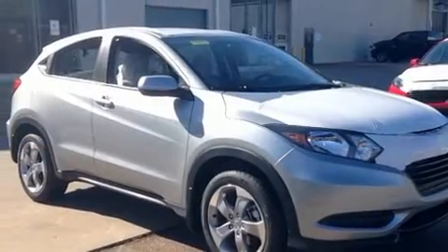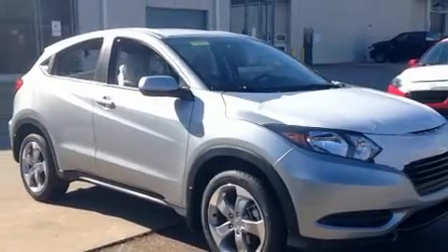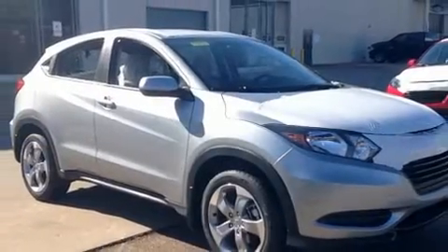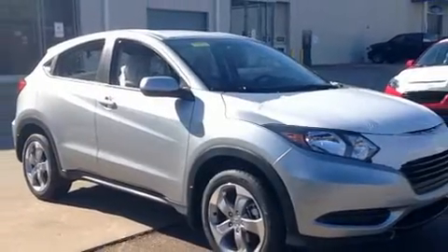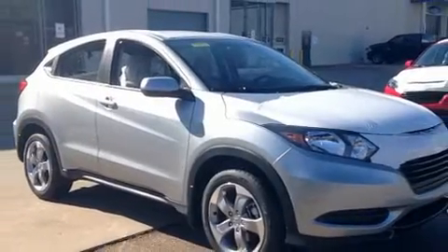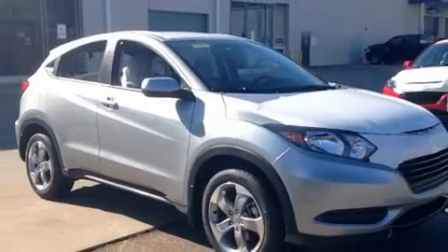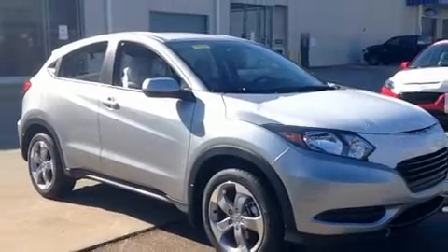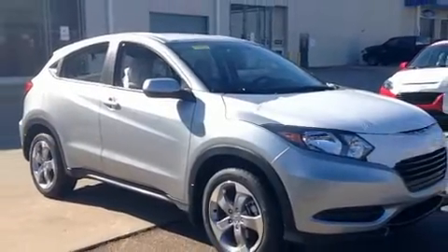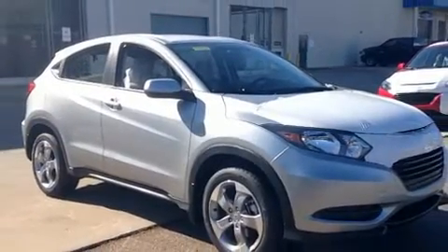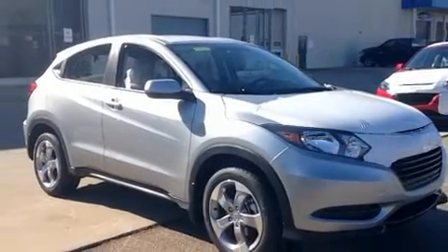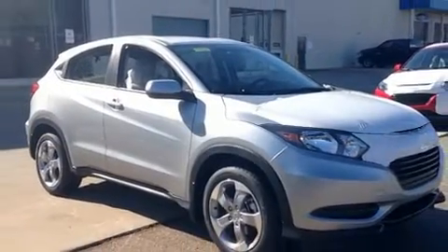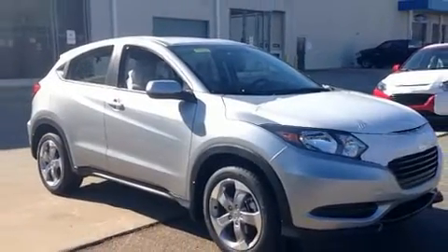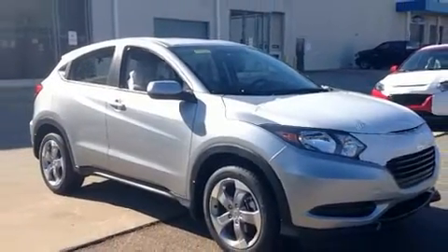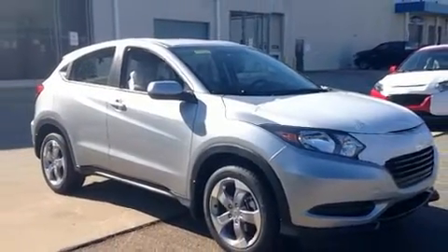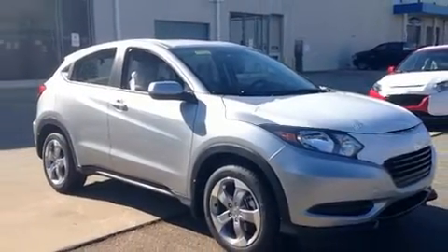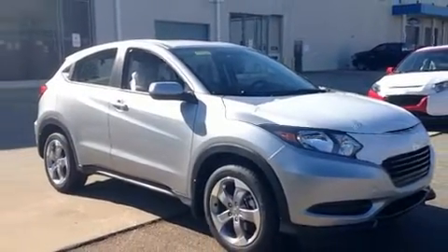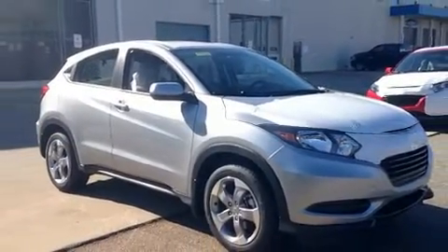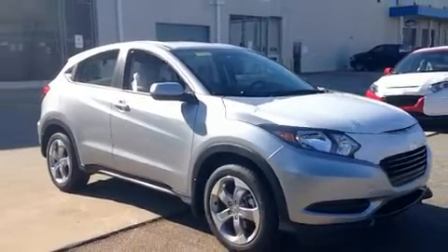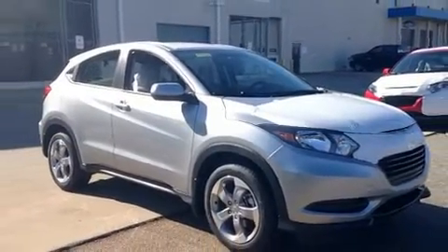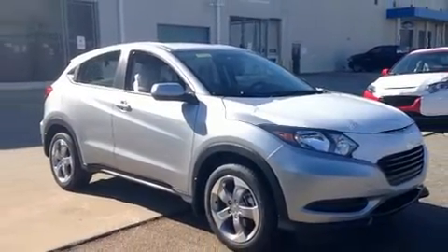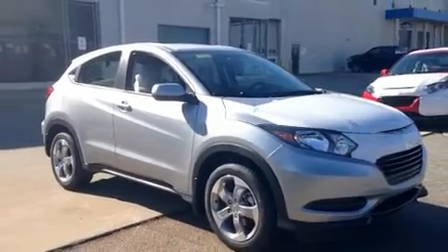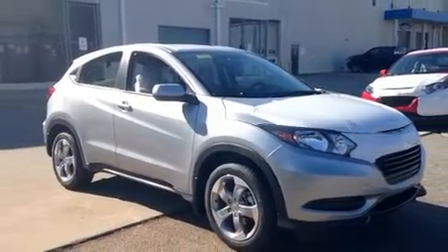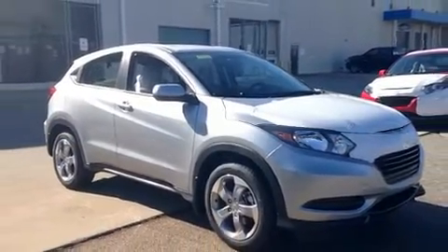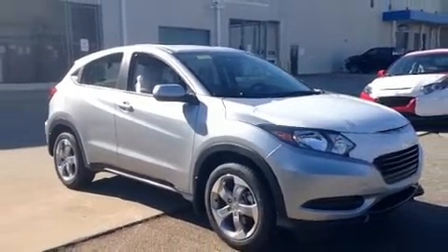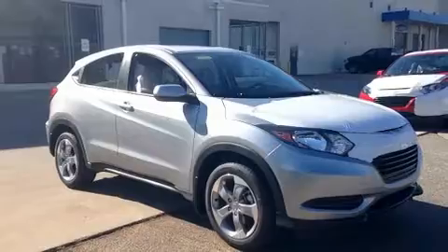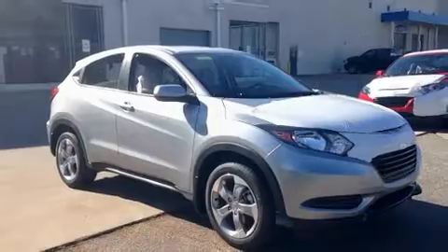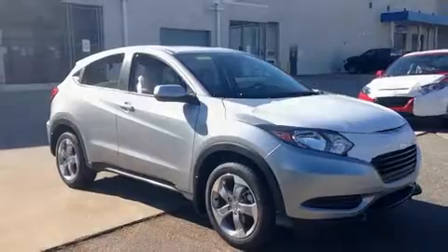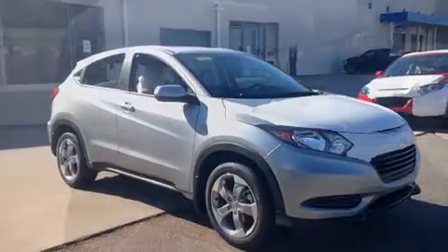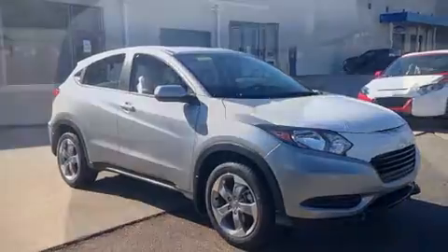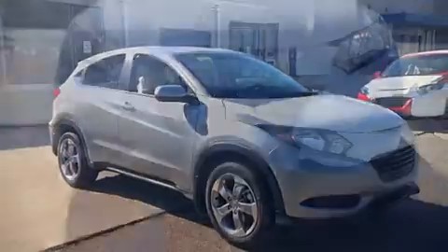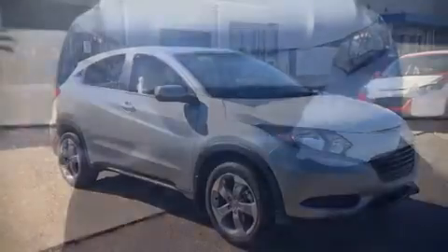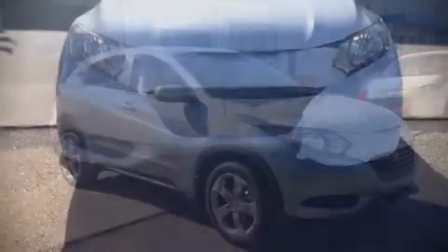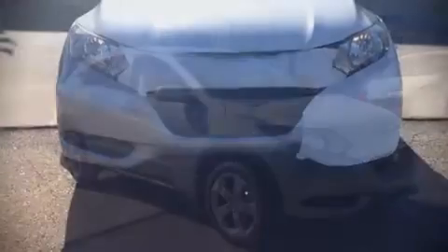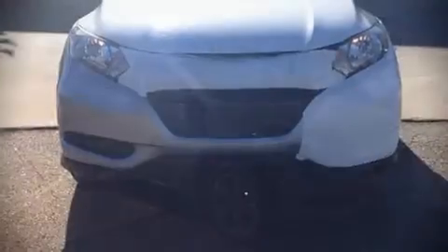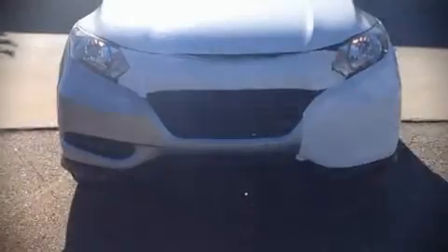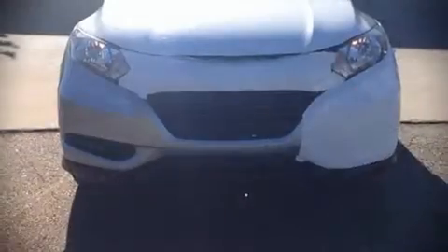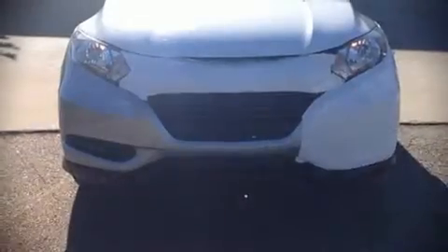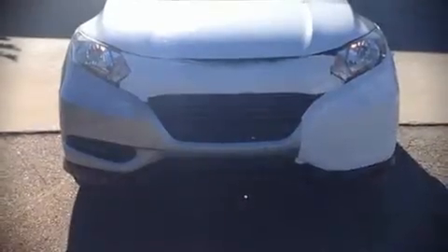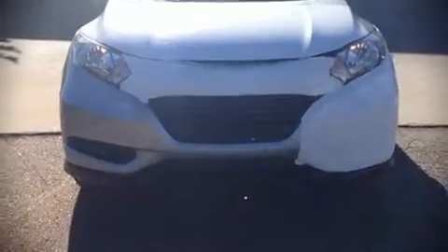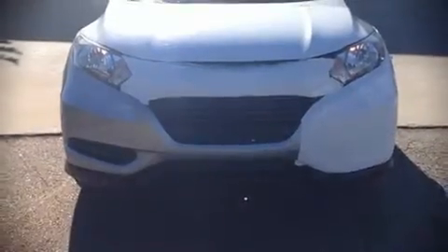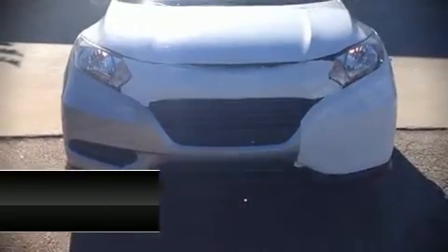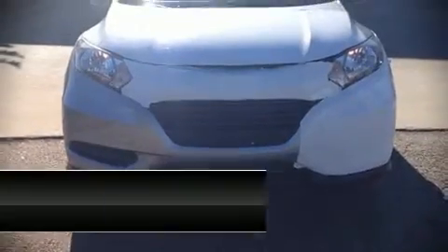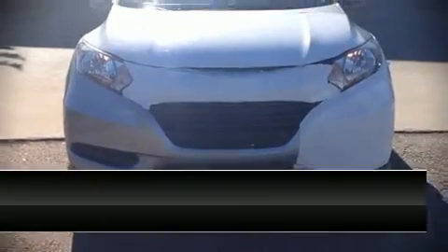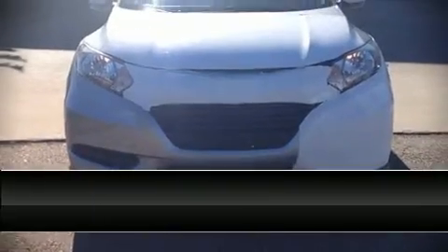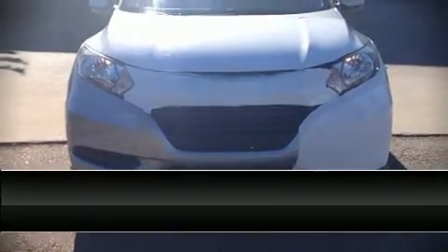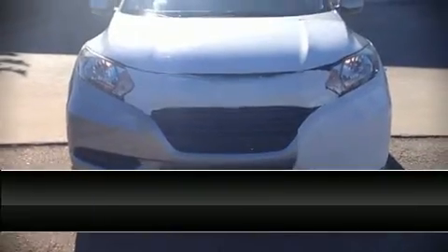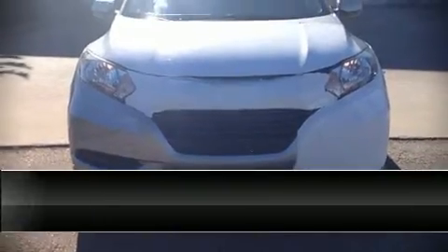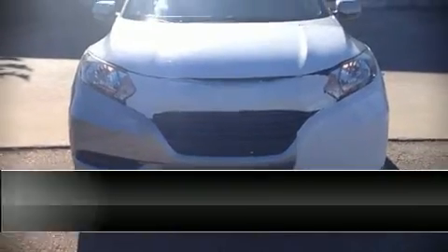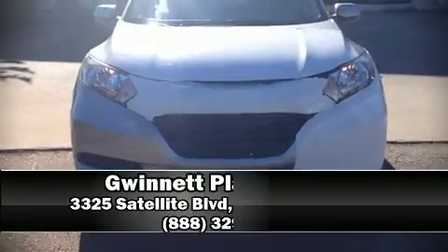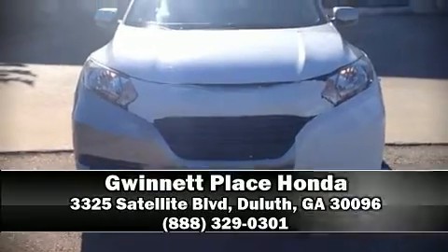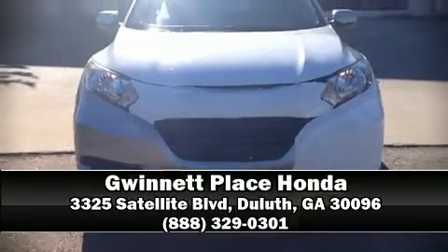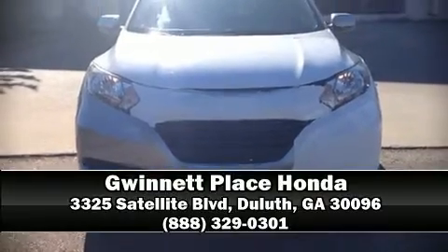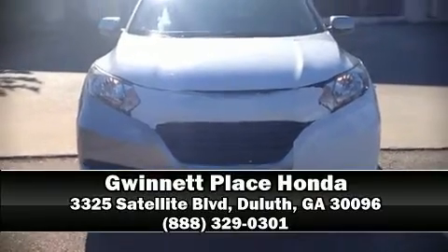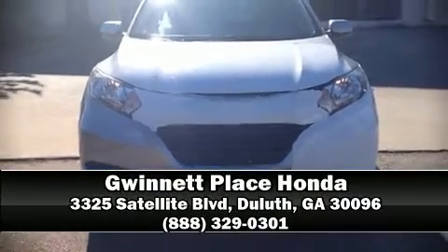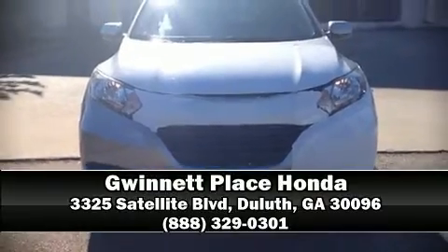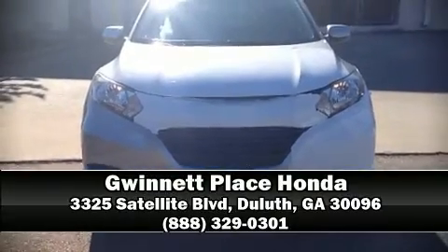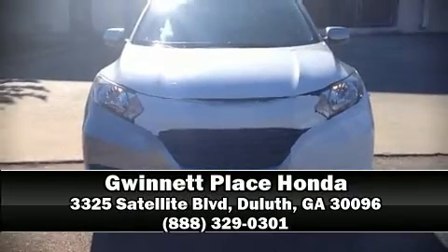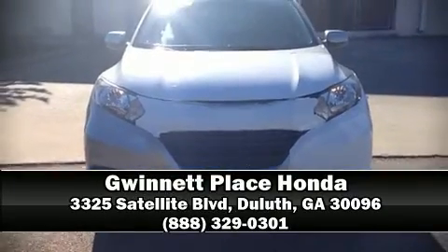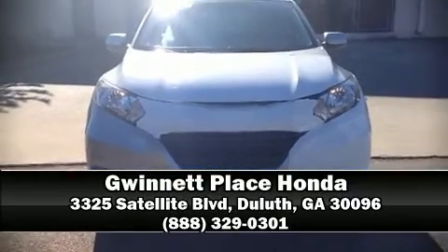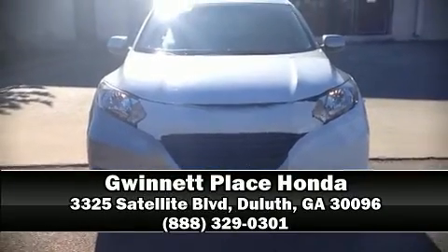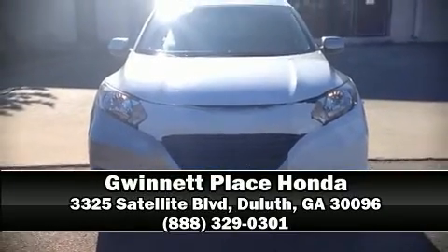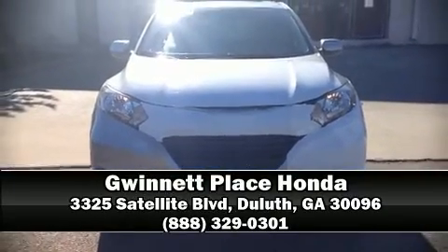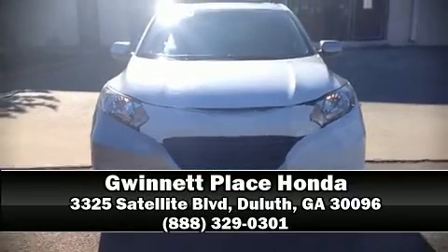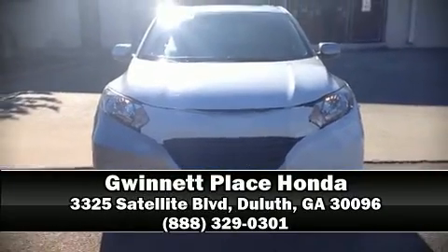Our knowledgeable sales staff is available to answer any questions that you might have. Stop in and take a test drive. We'll see you next time.